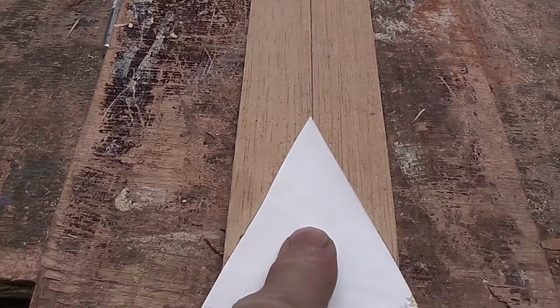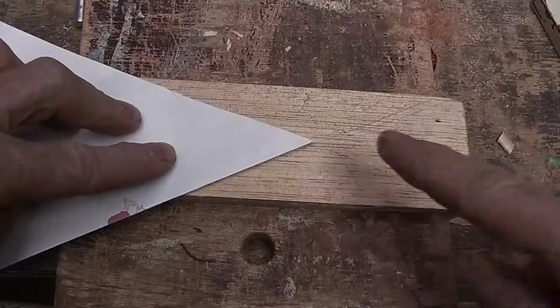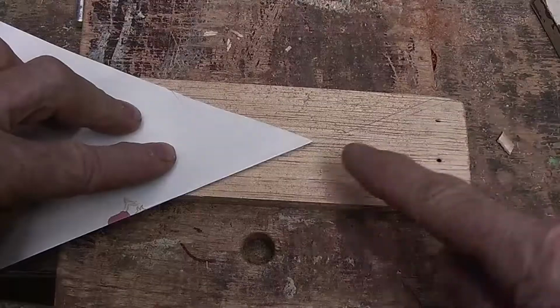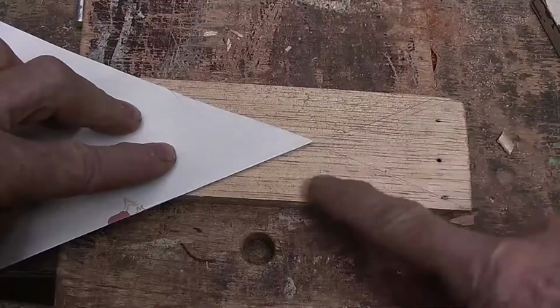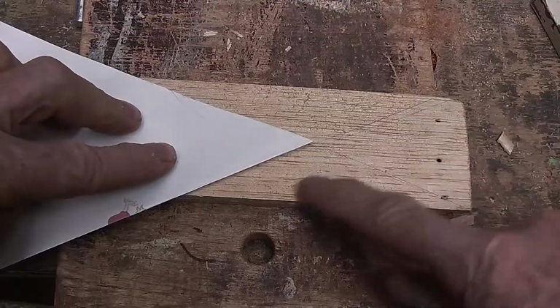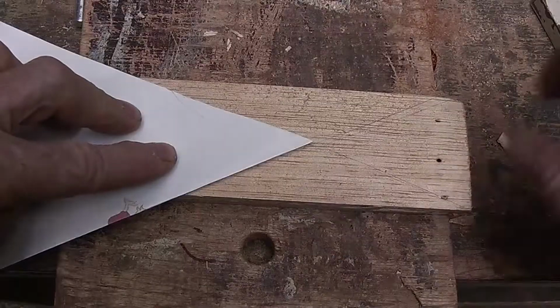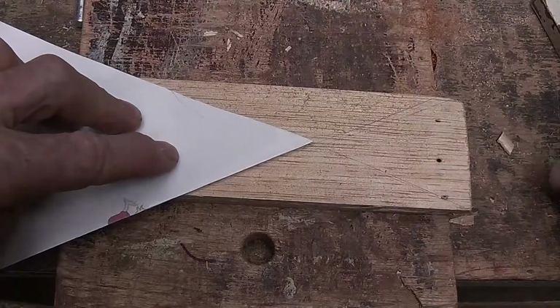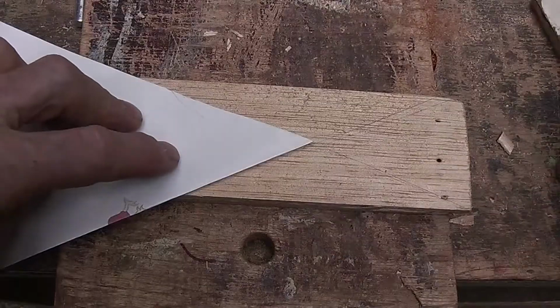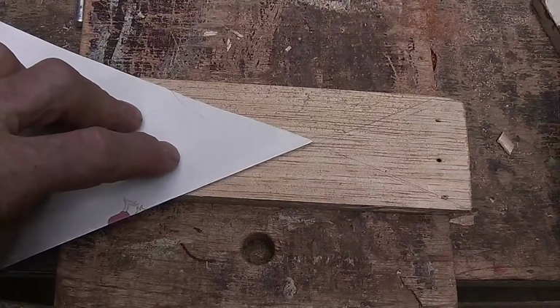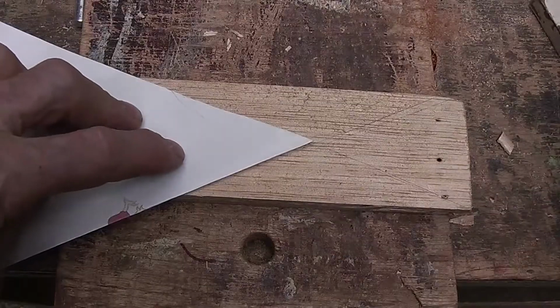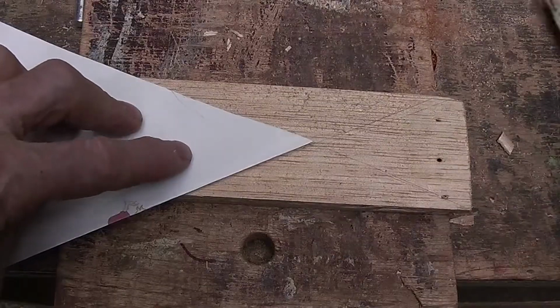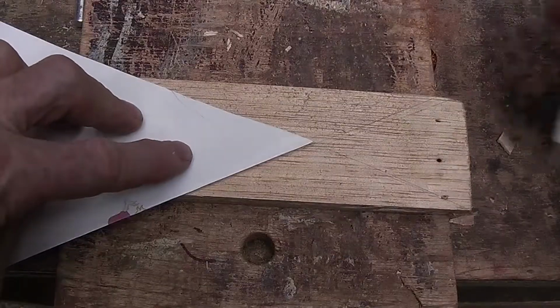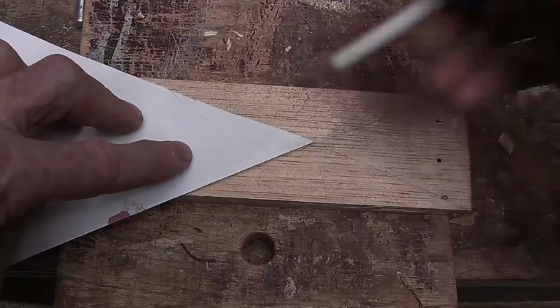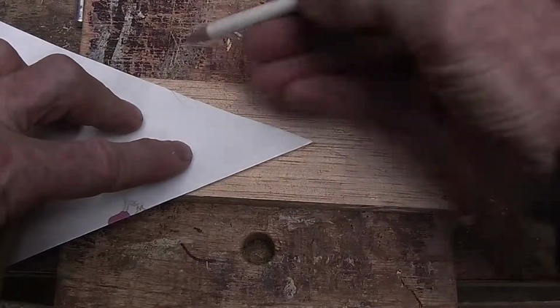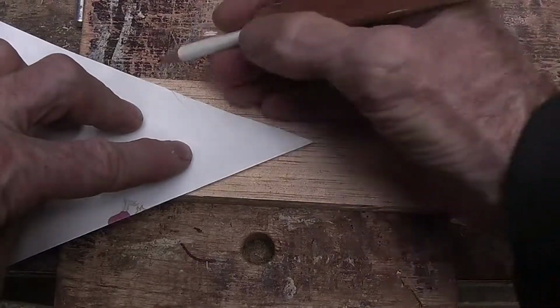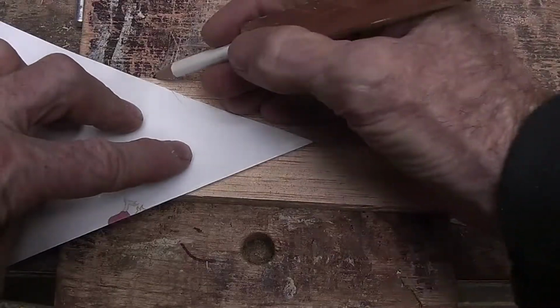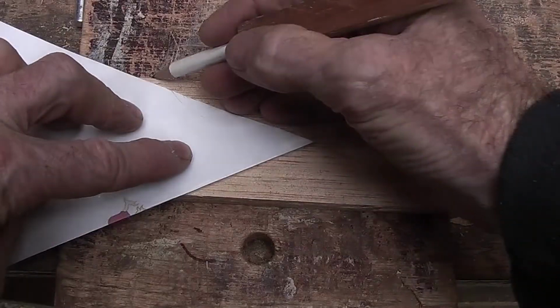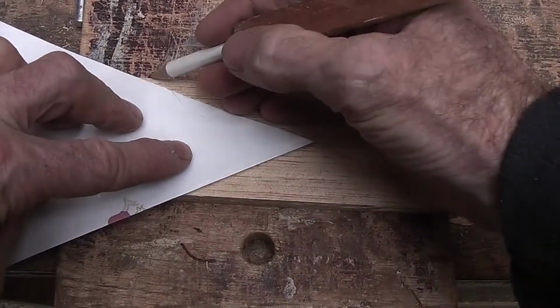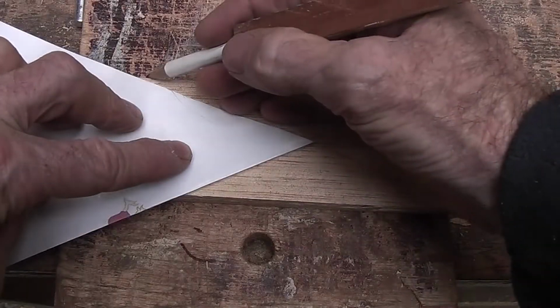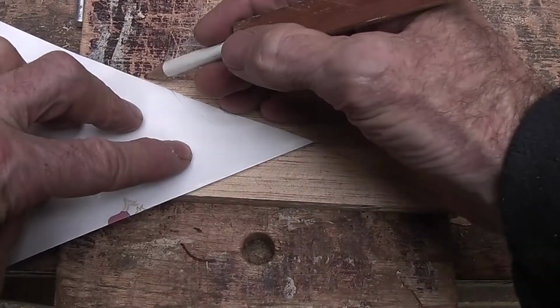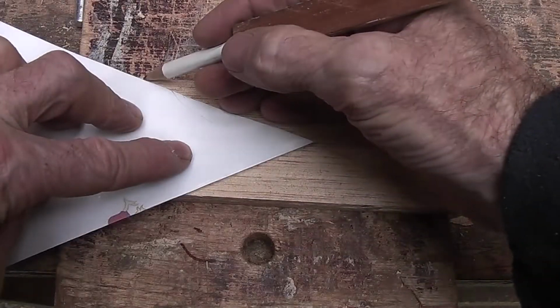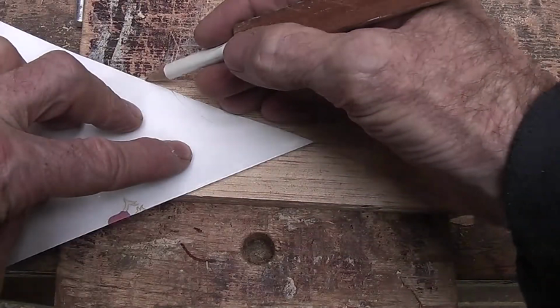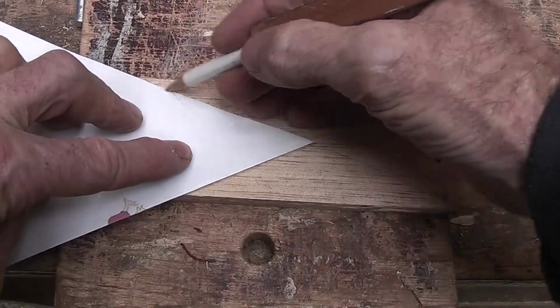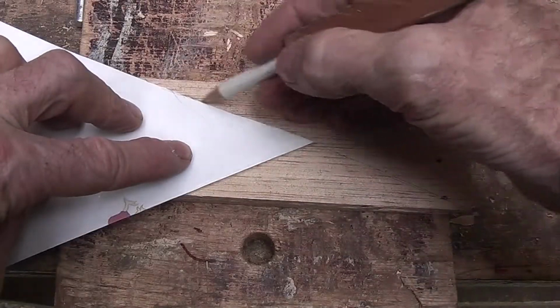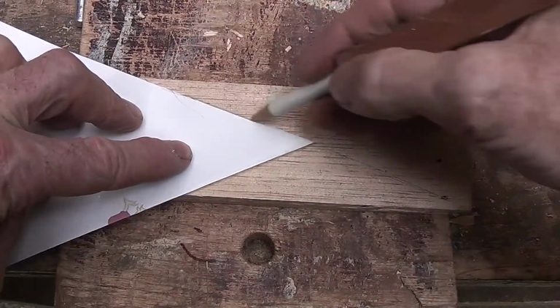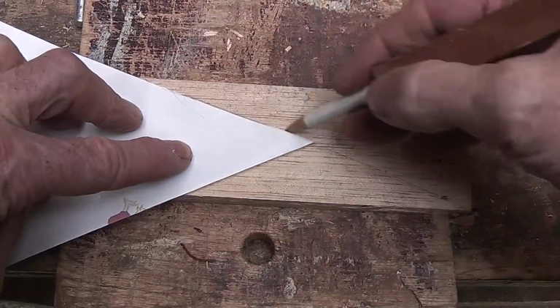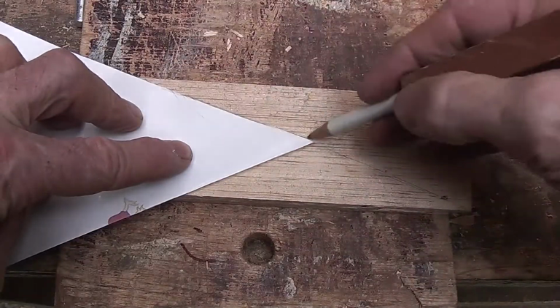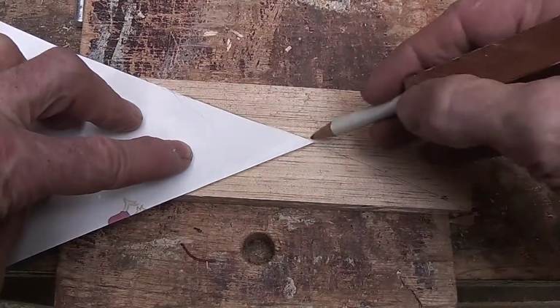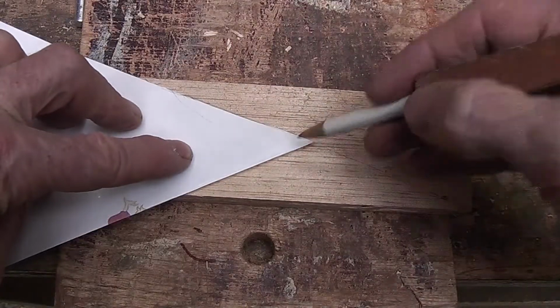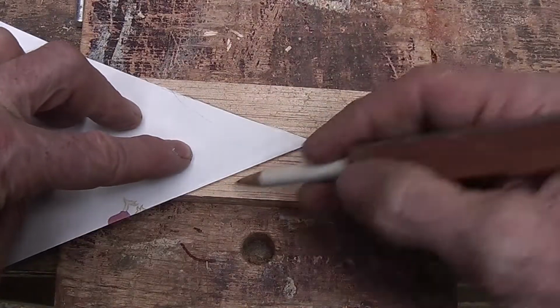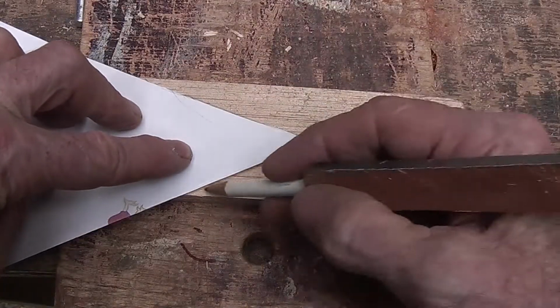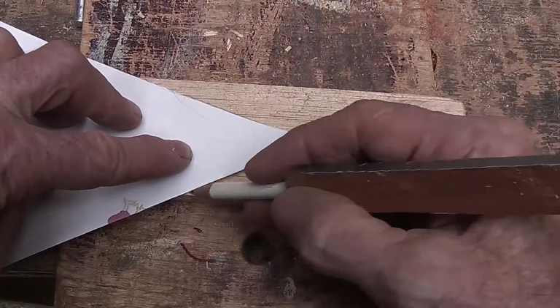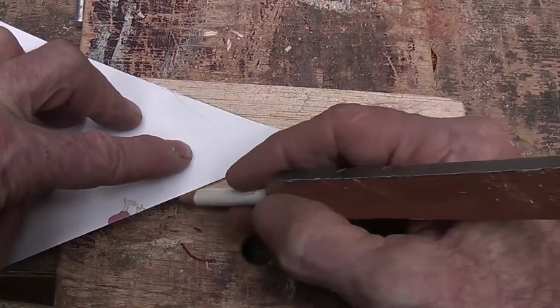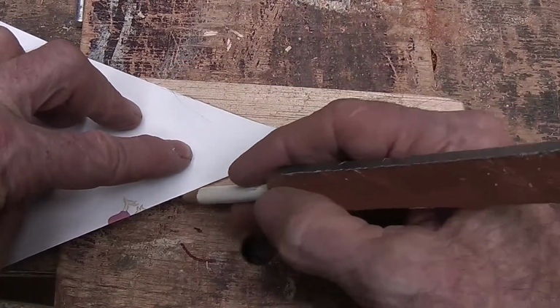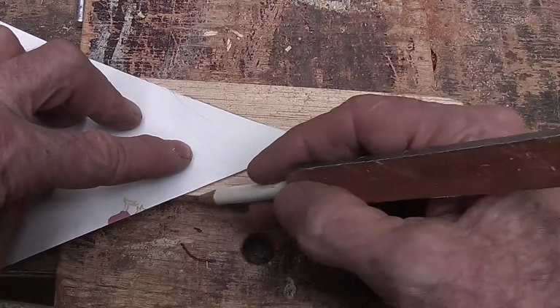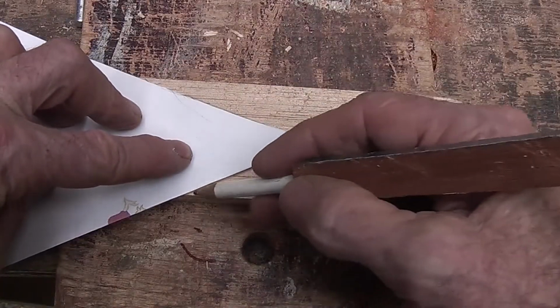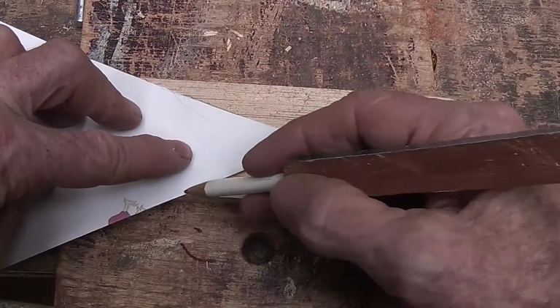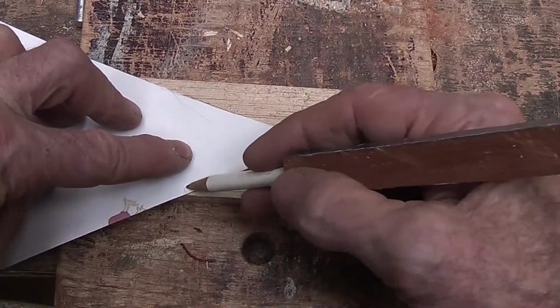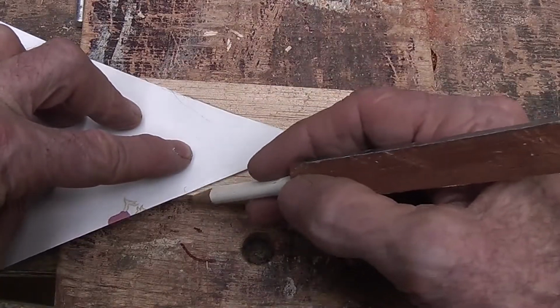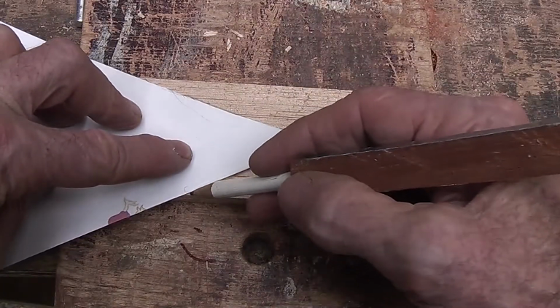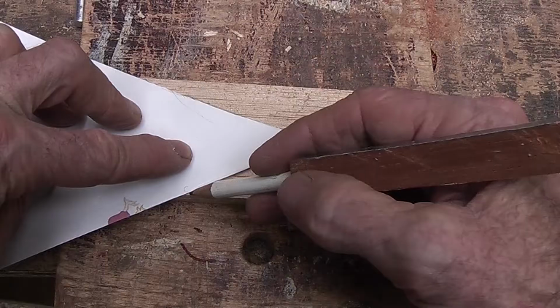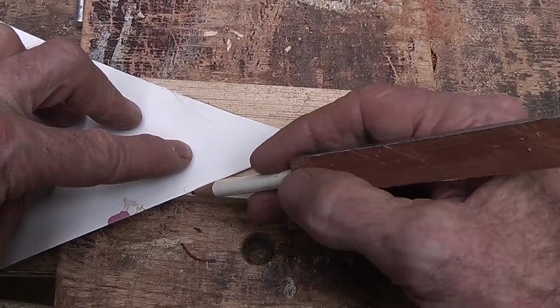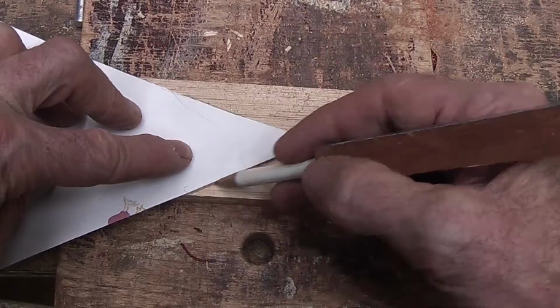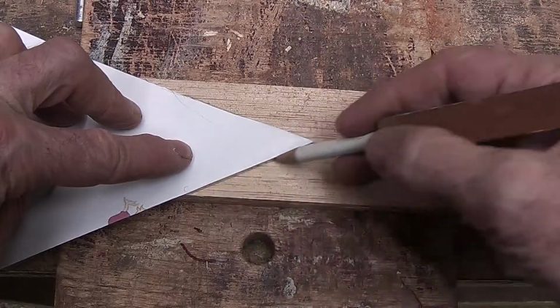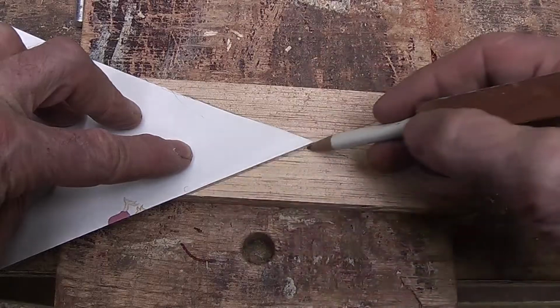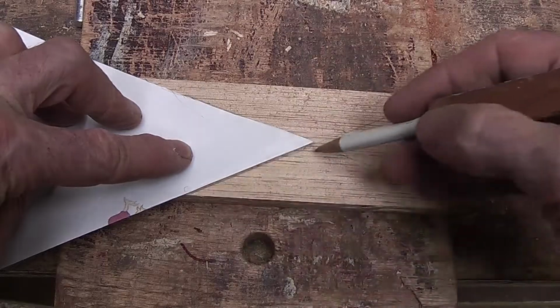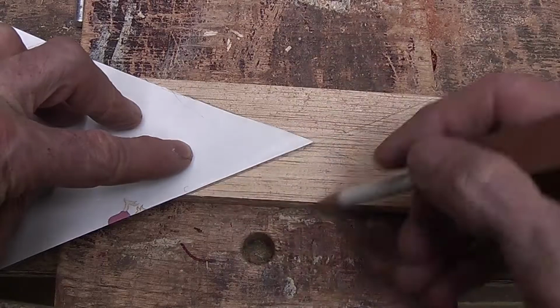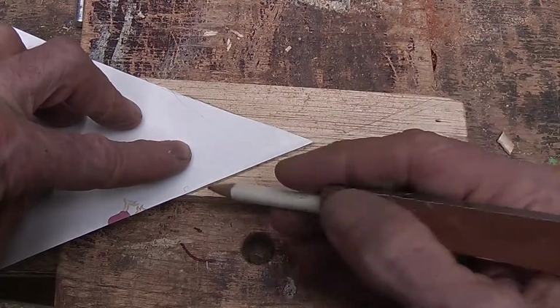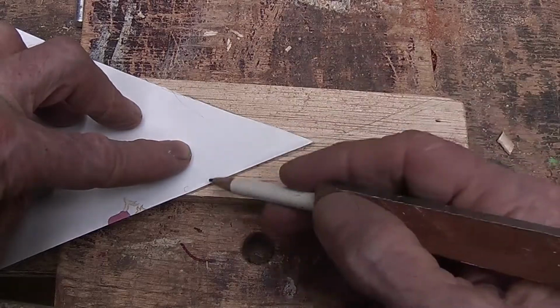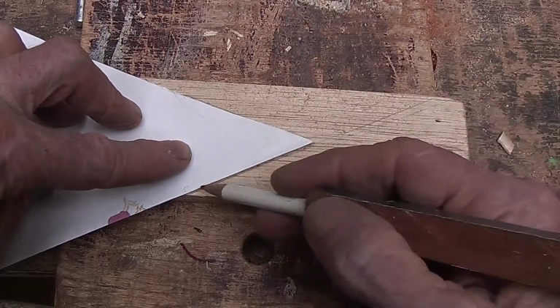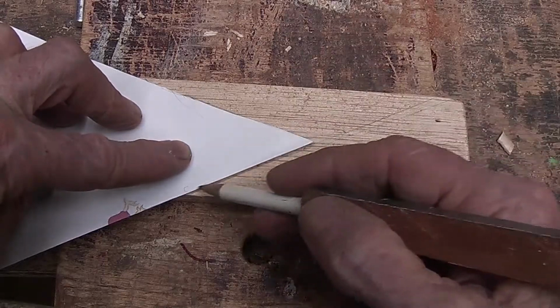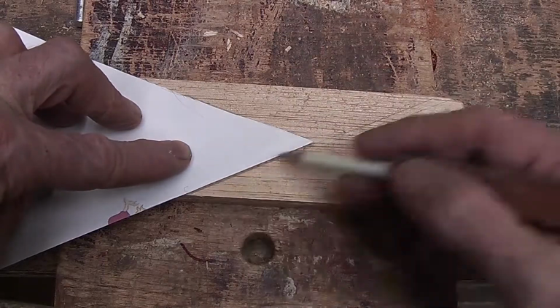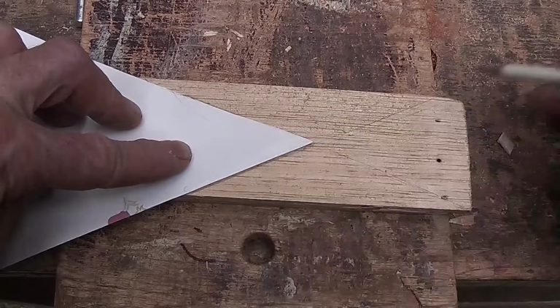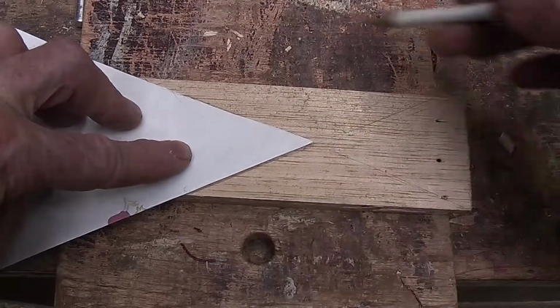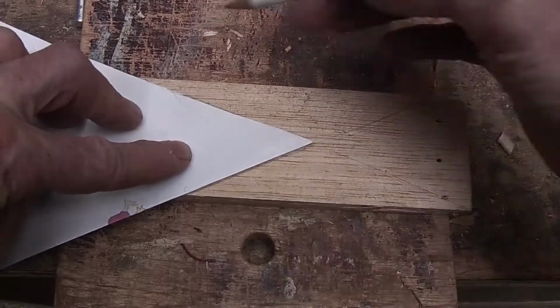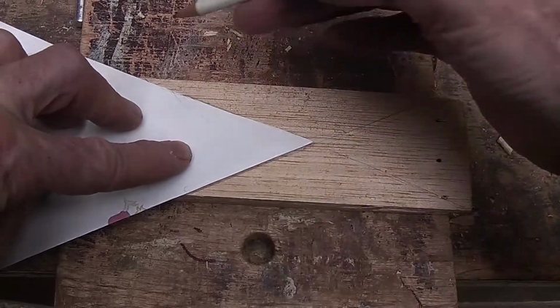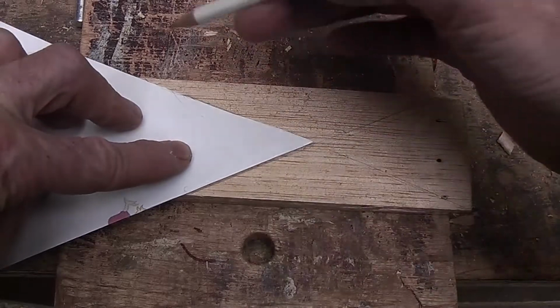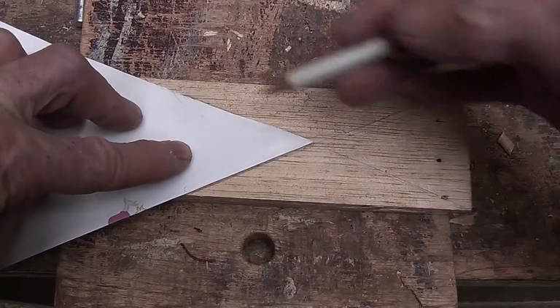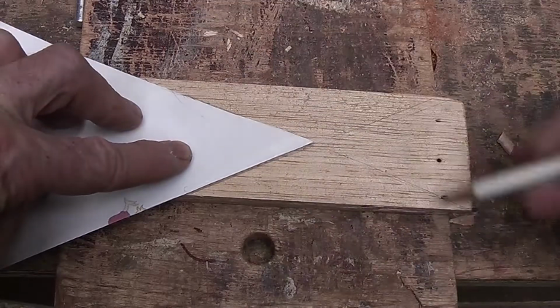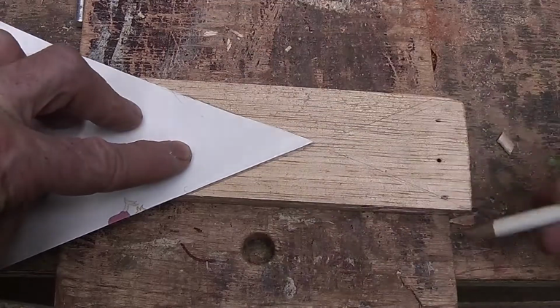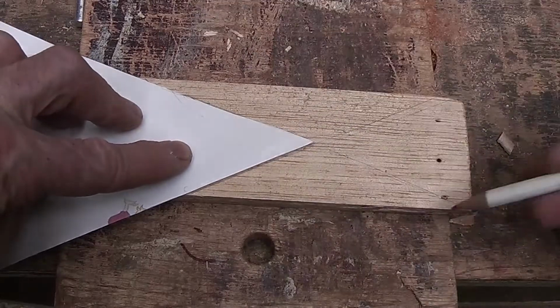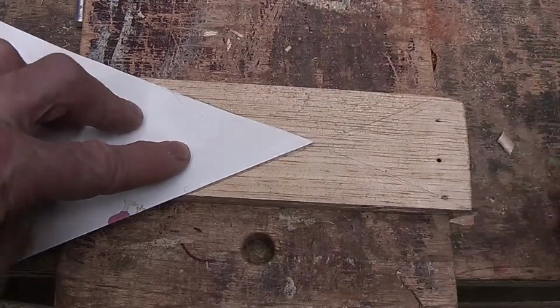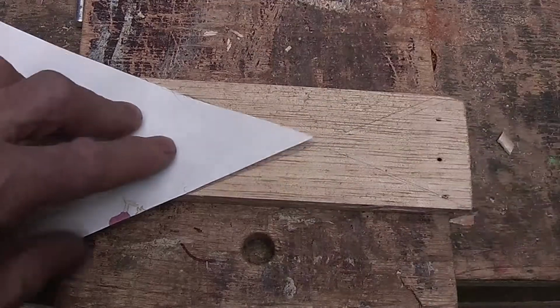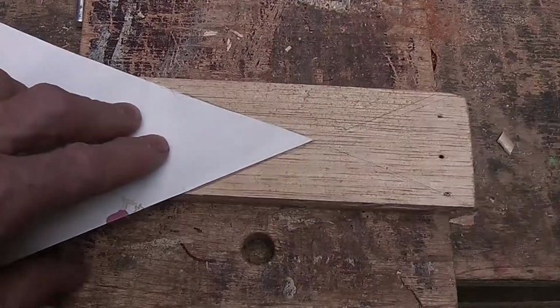And I can cut two at a time if I go point to point, so I can cut that way and that way.